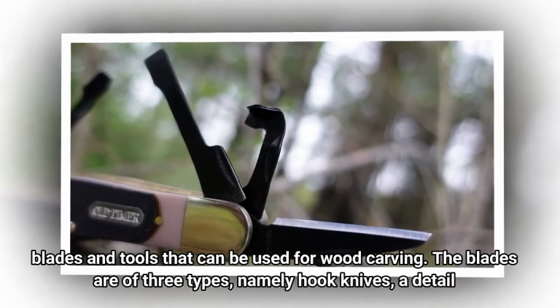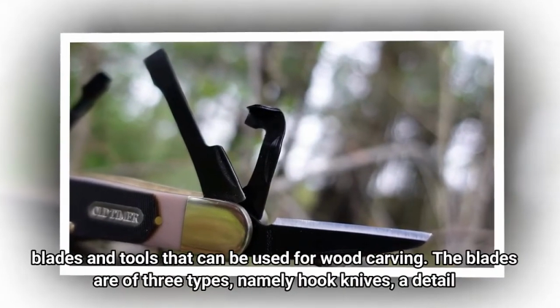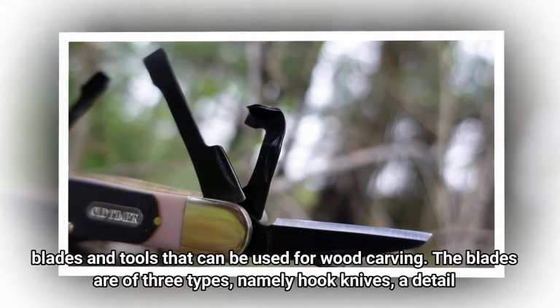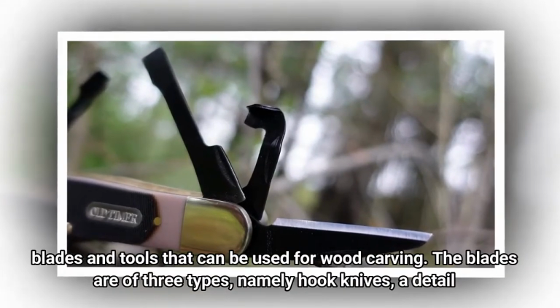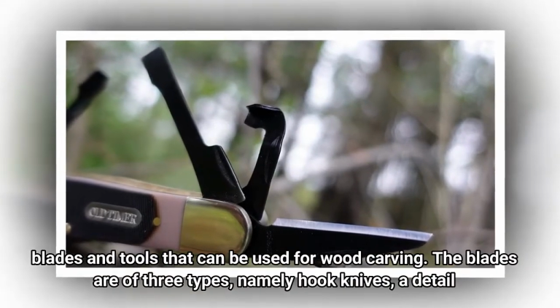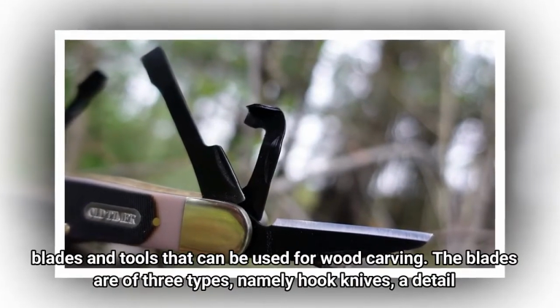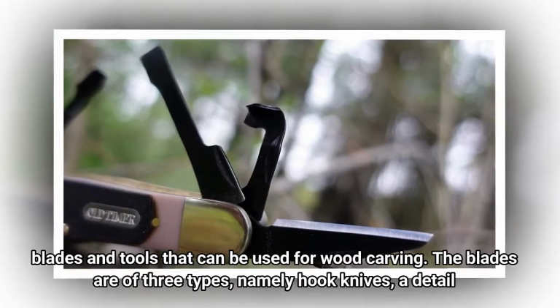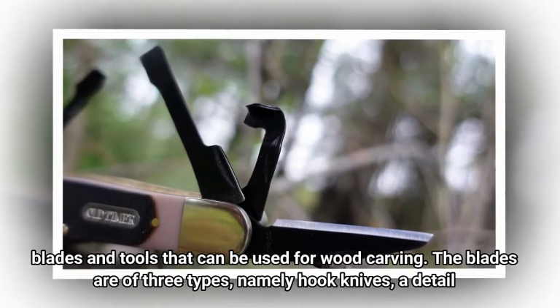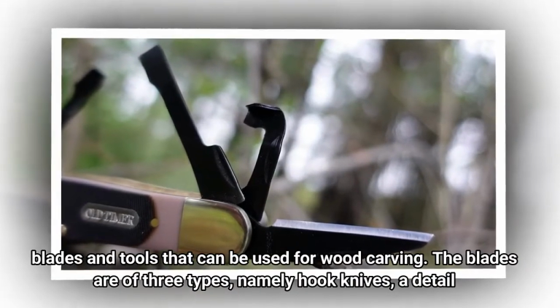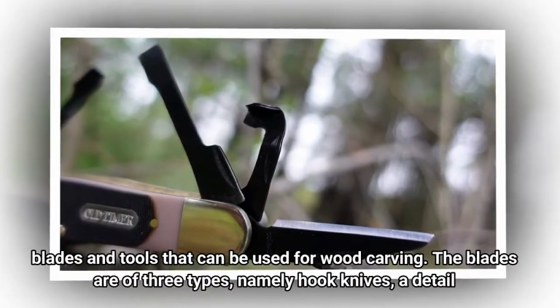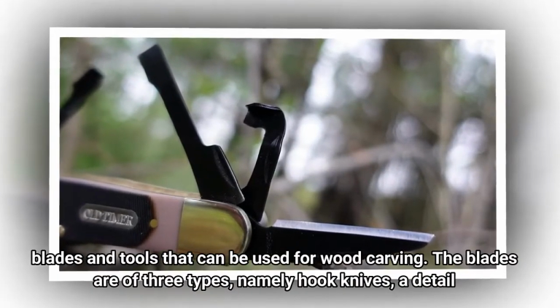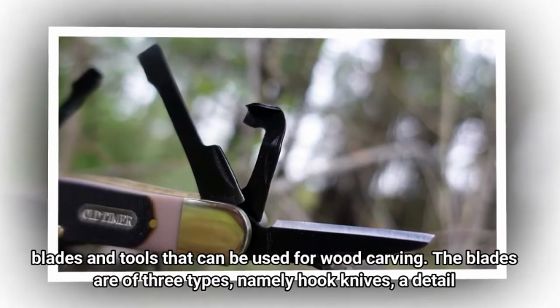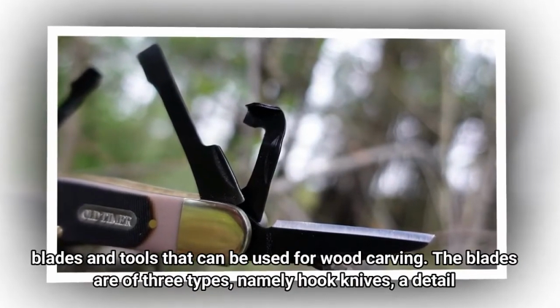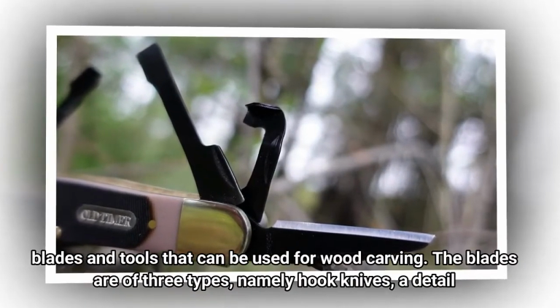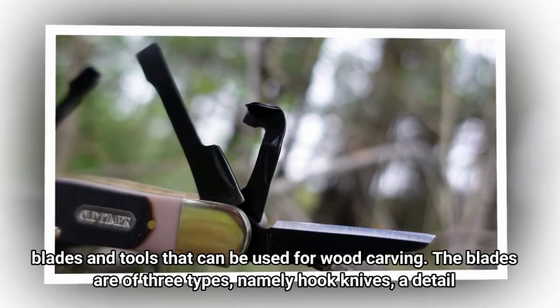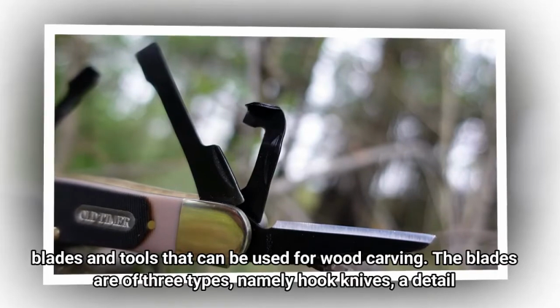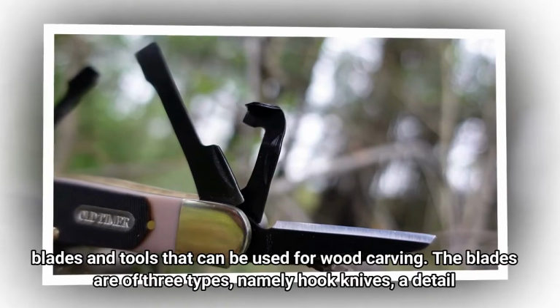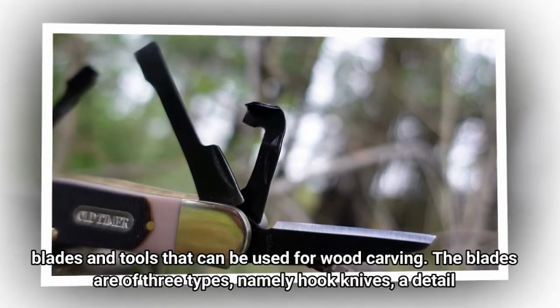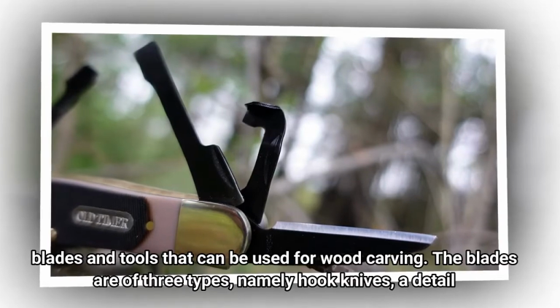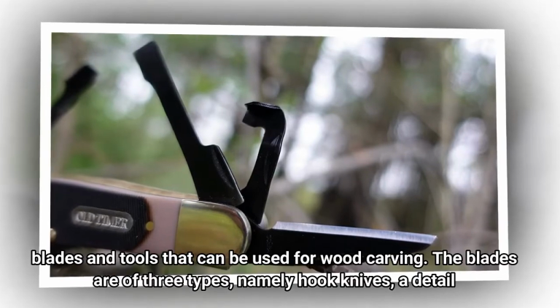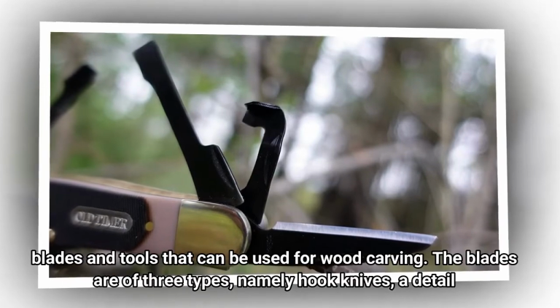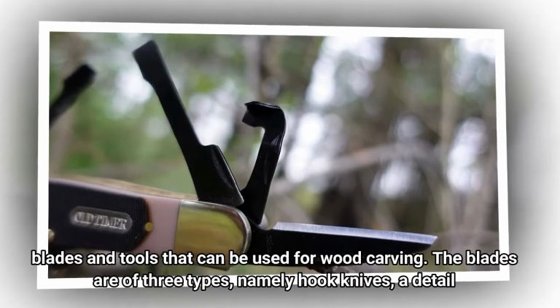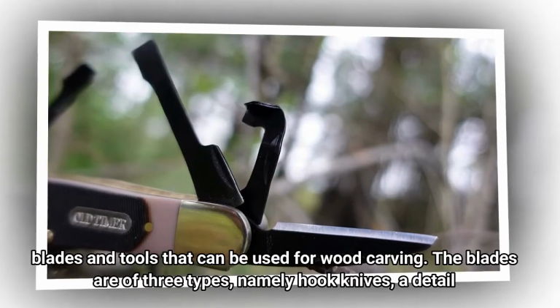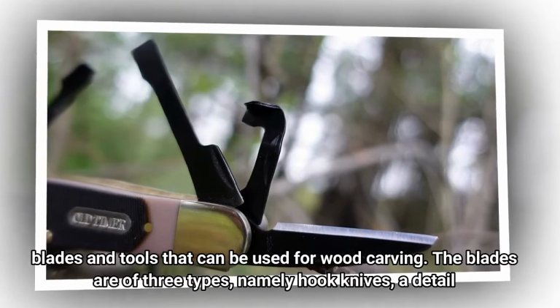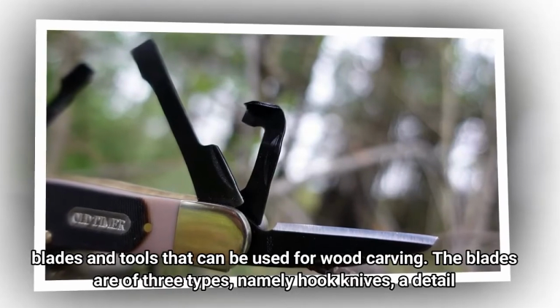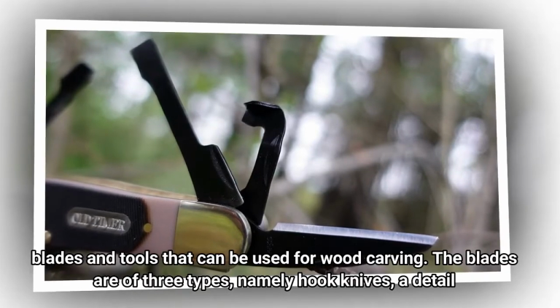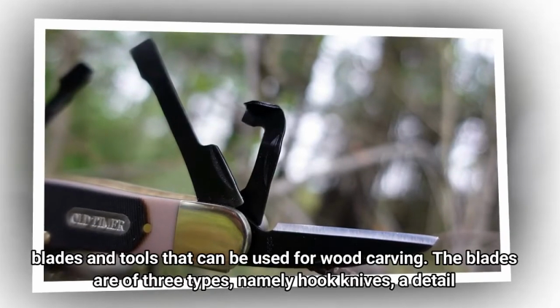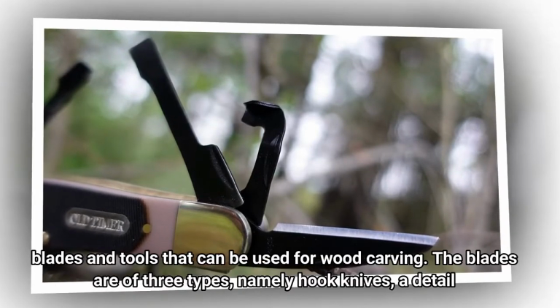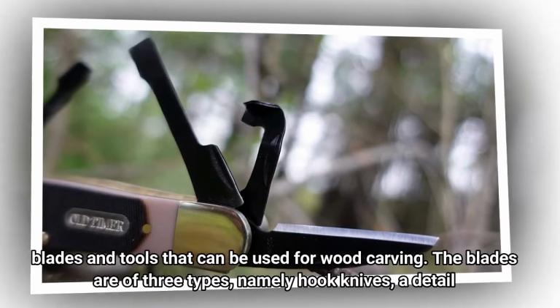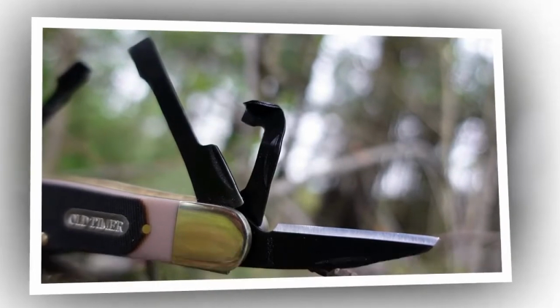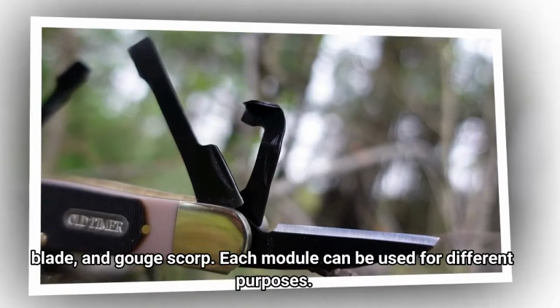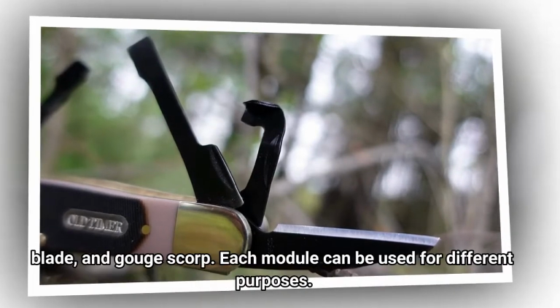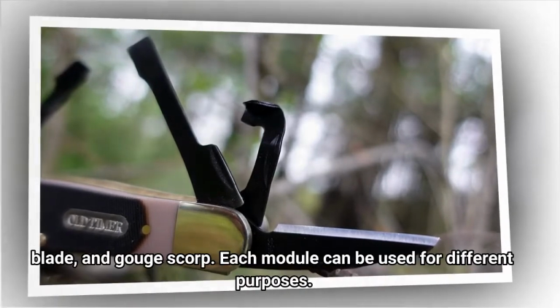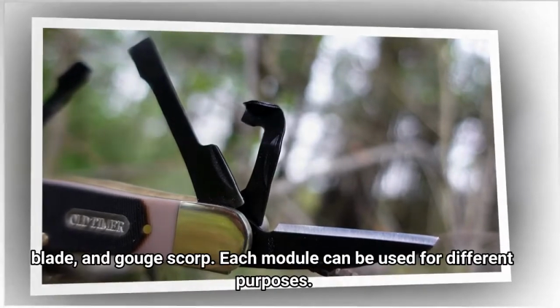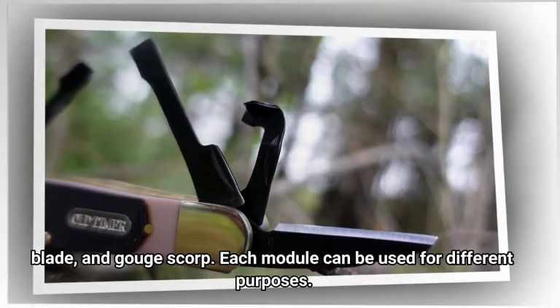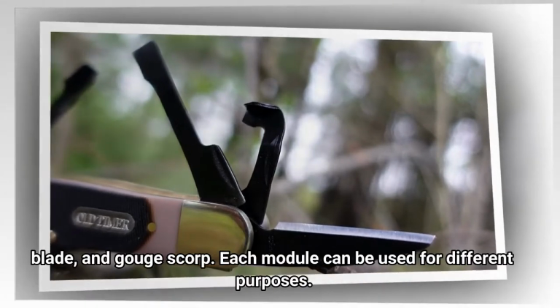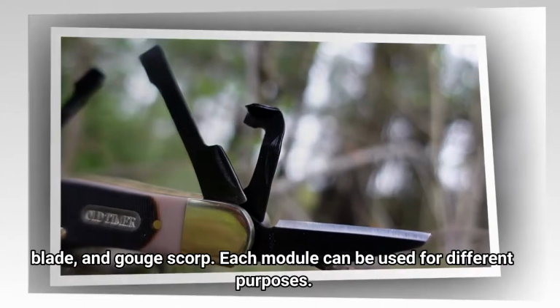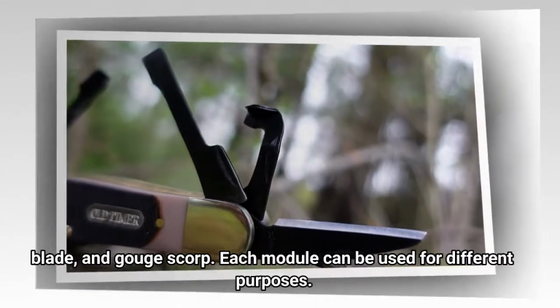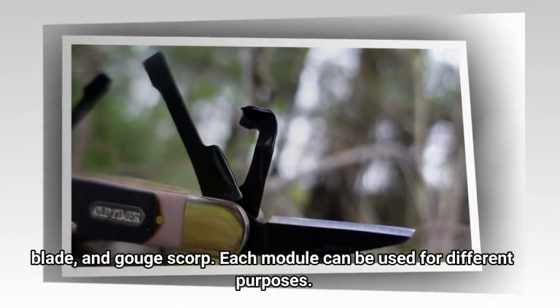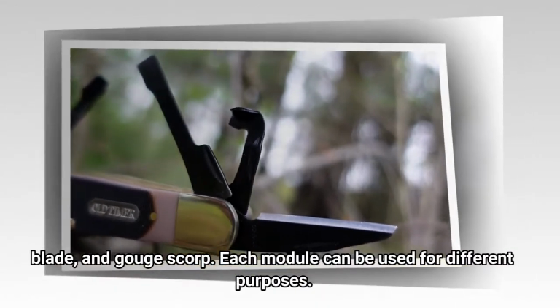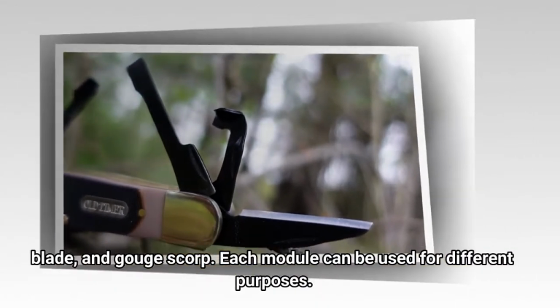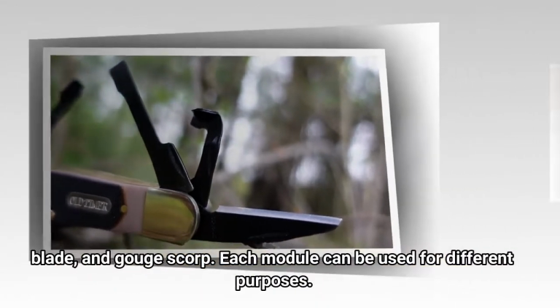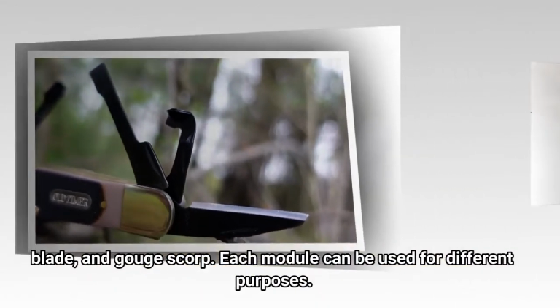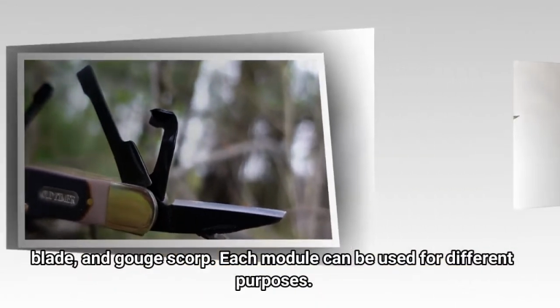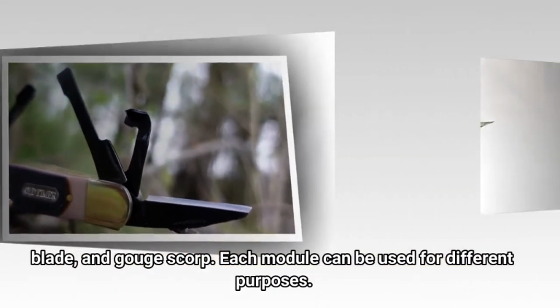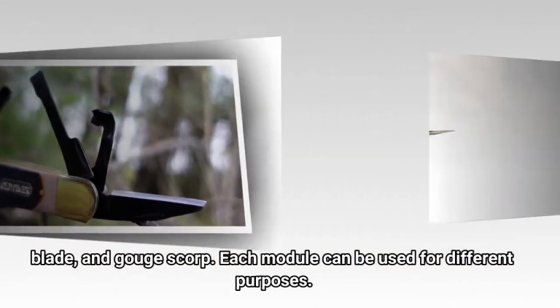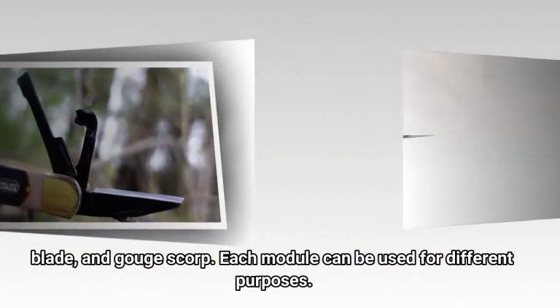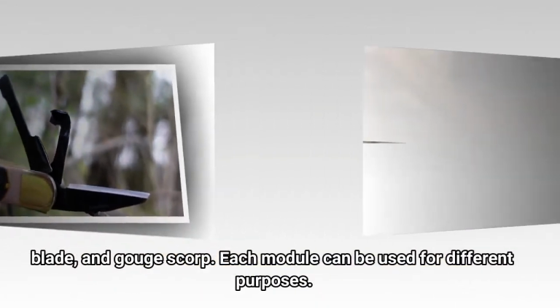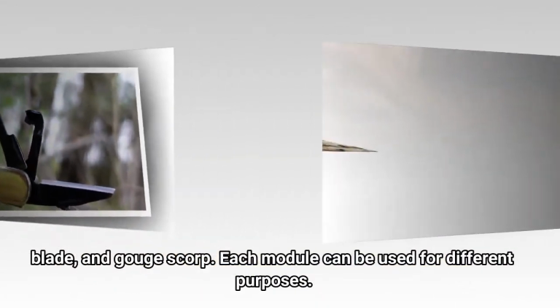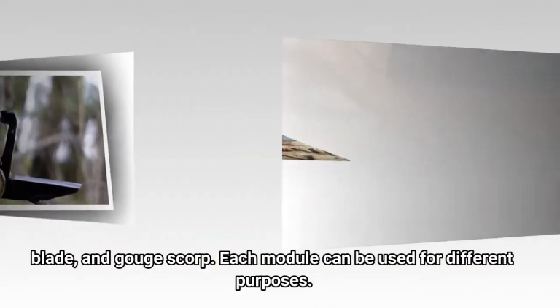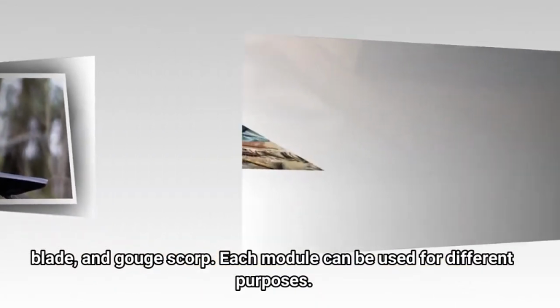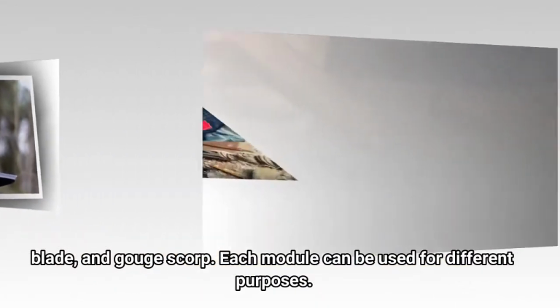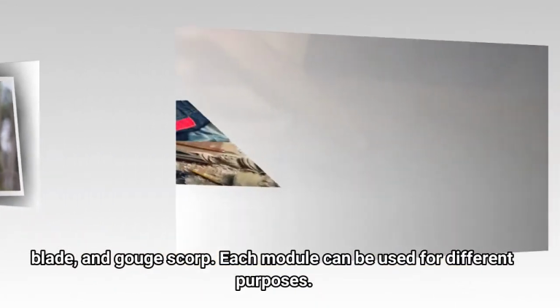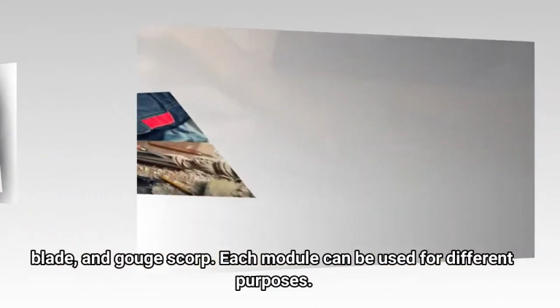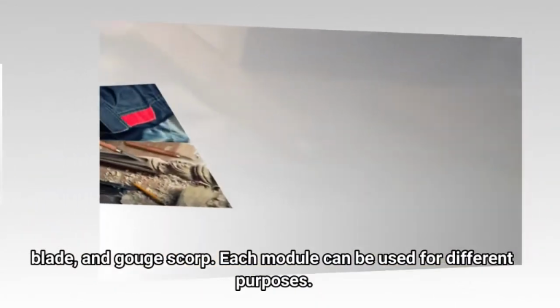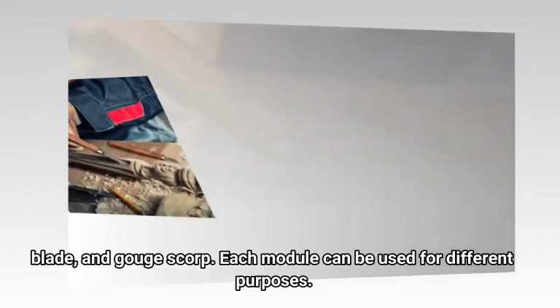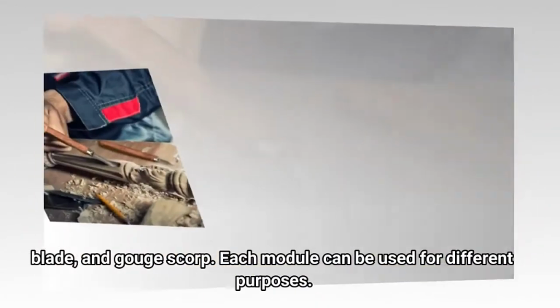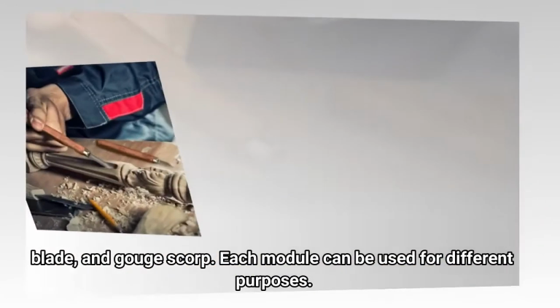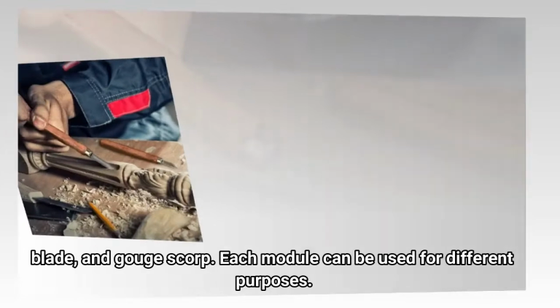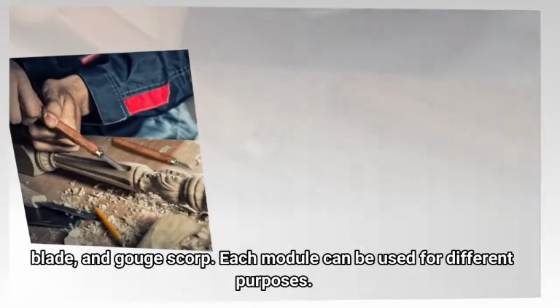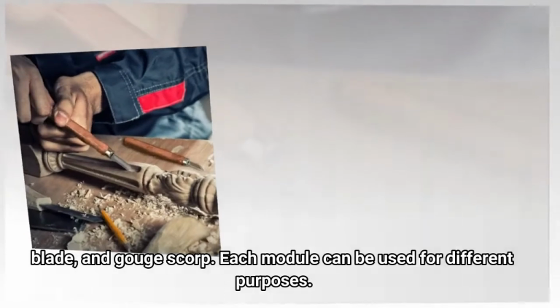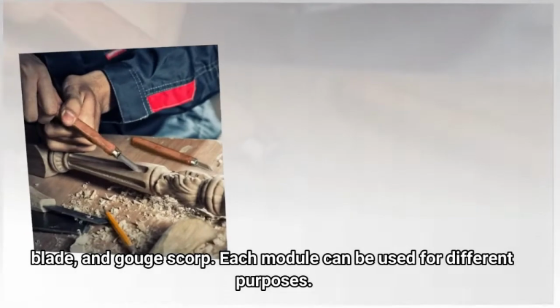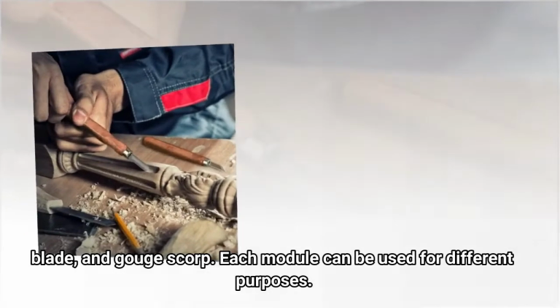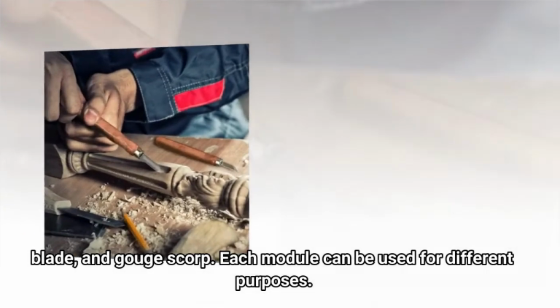The blades are of three types, namely hook knives, a detail blade, and a gouge scorp. Each module can be used for different purposes.